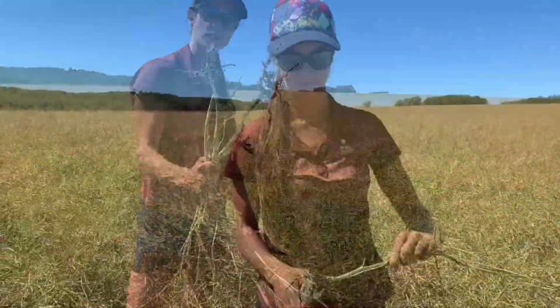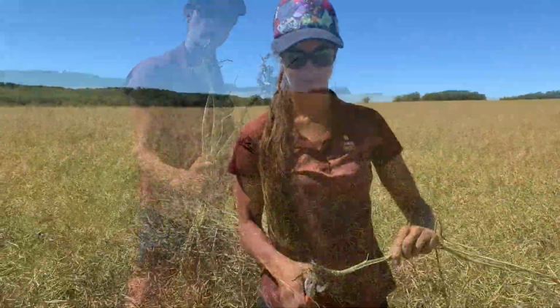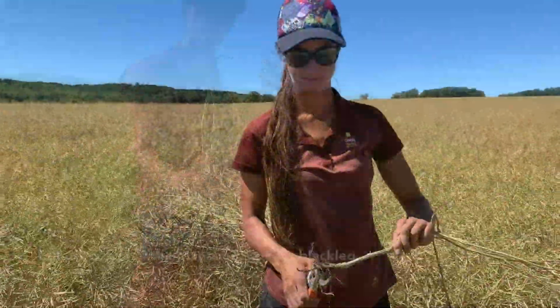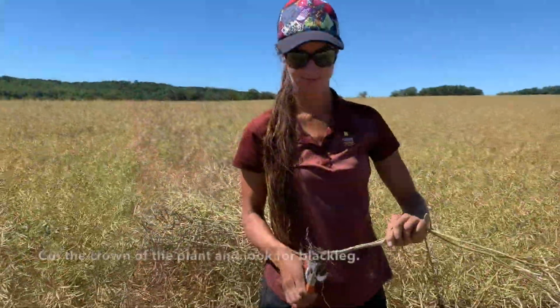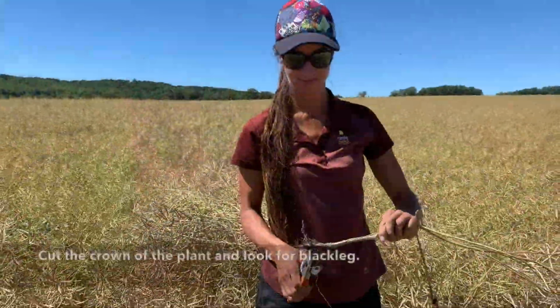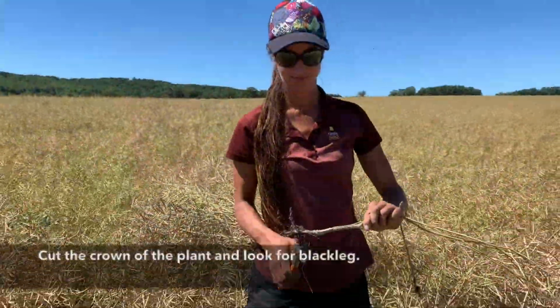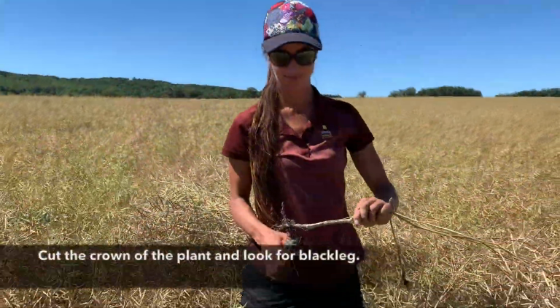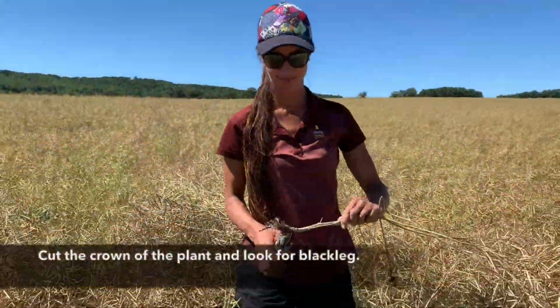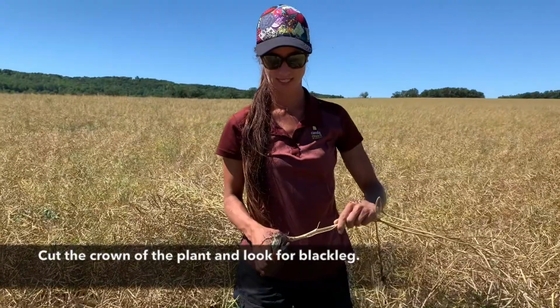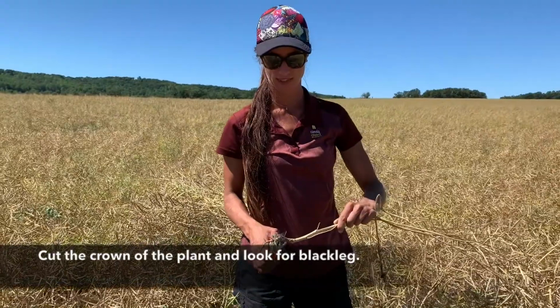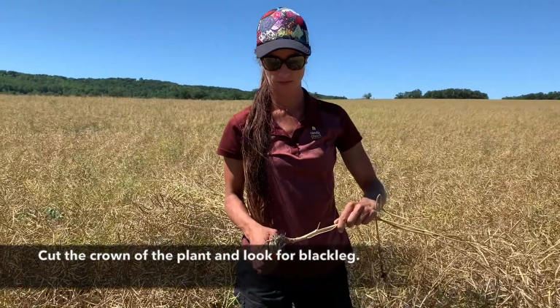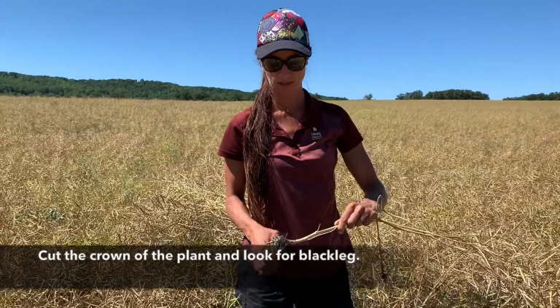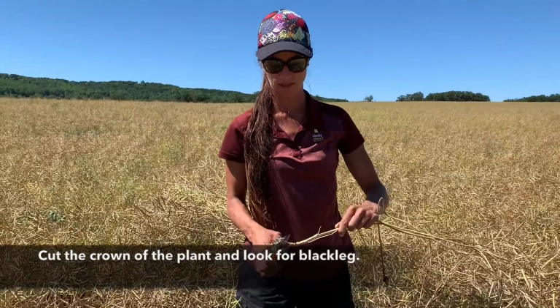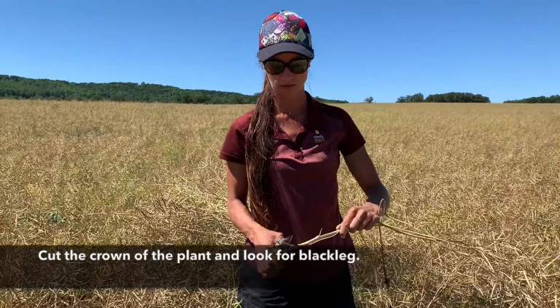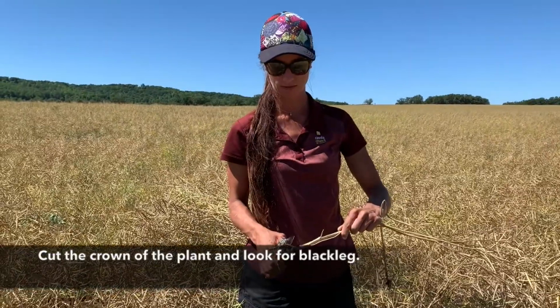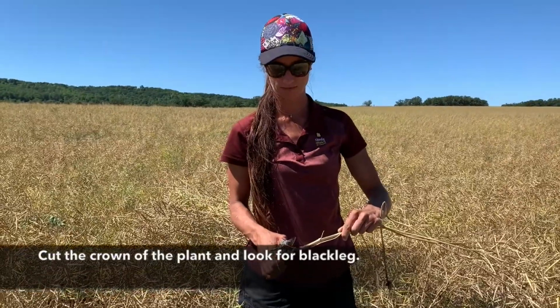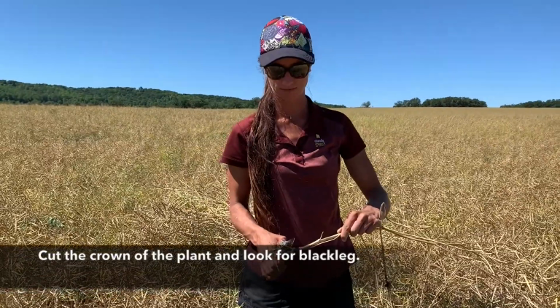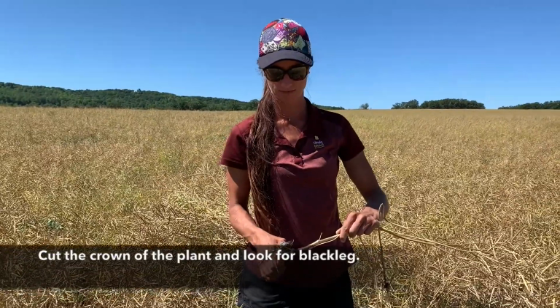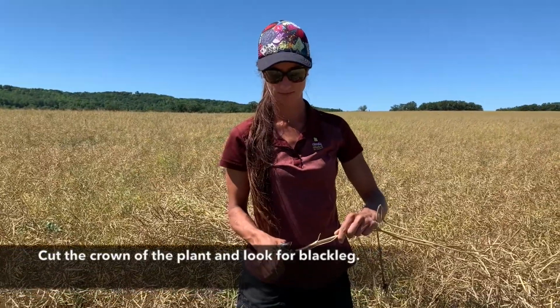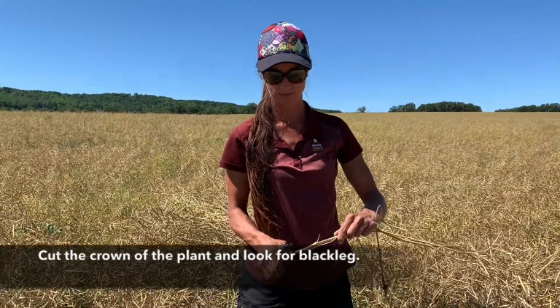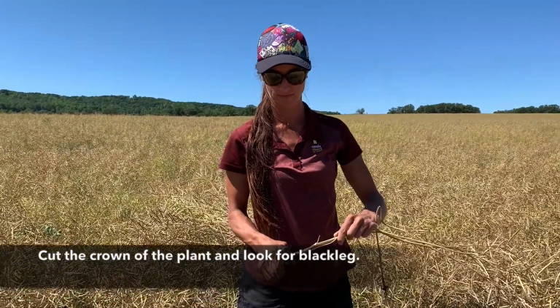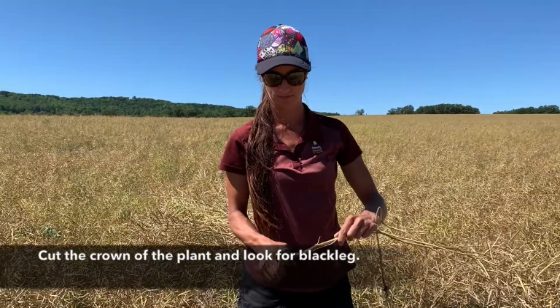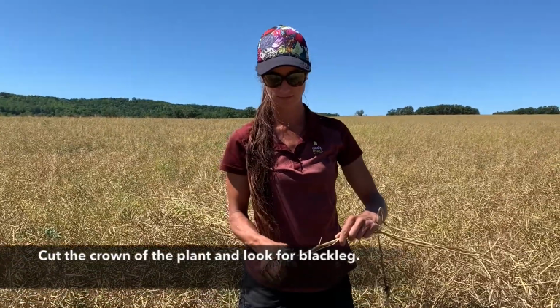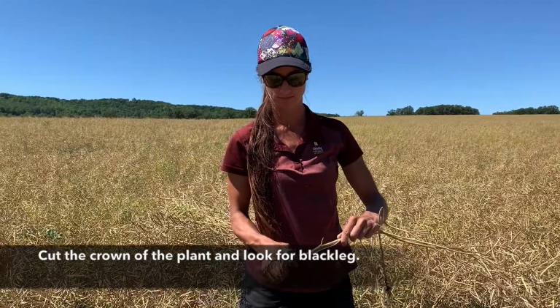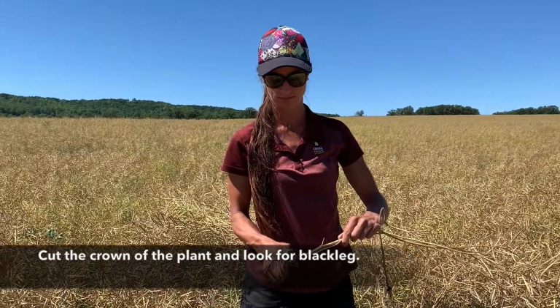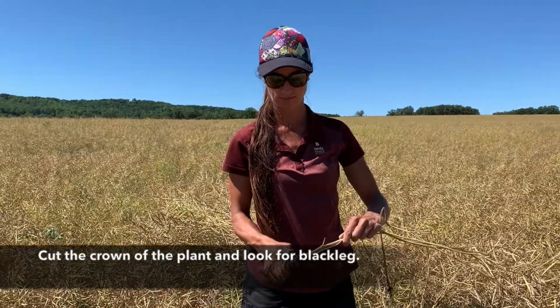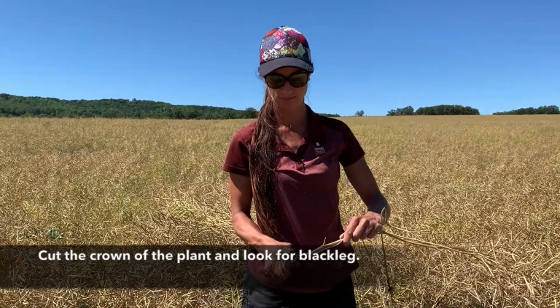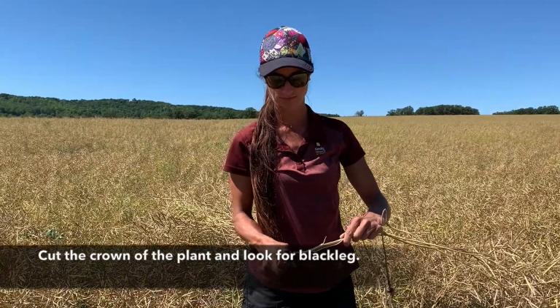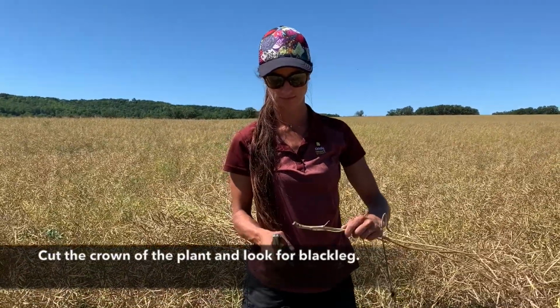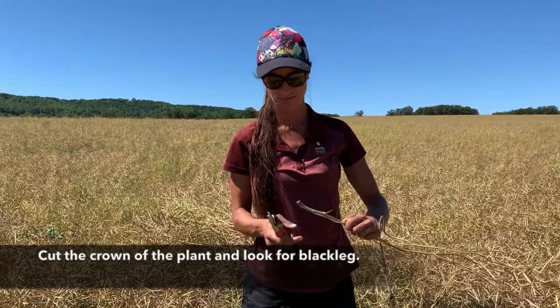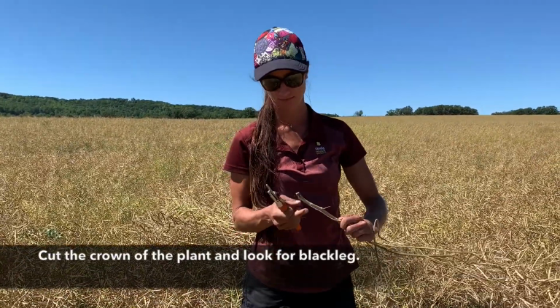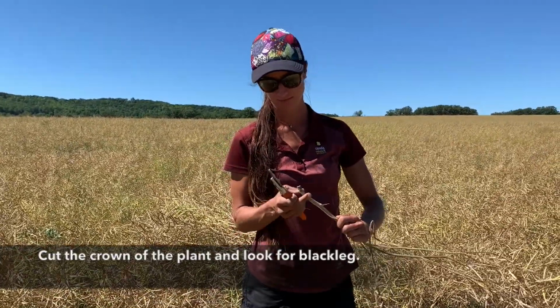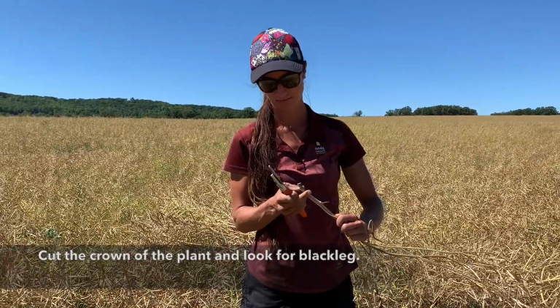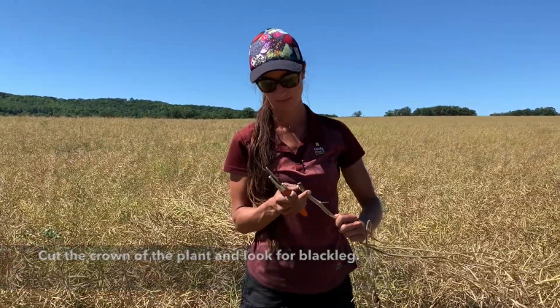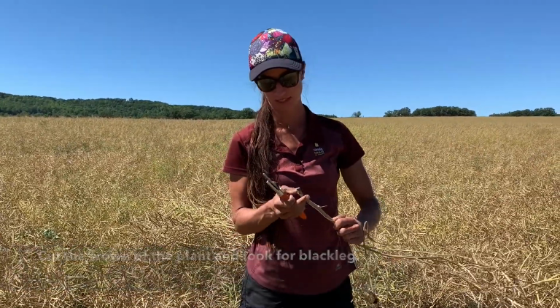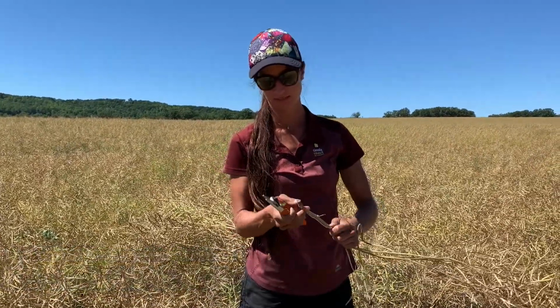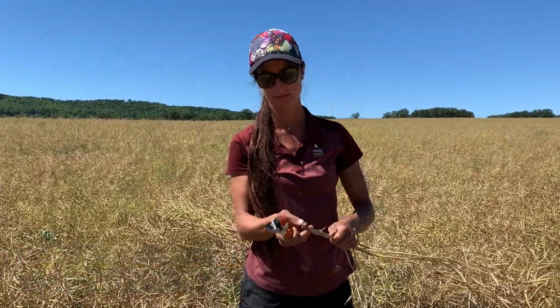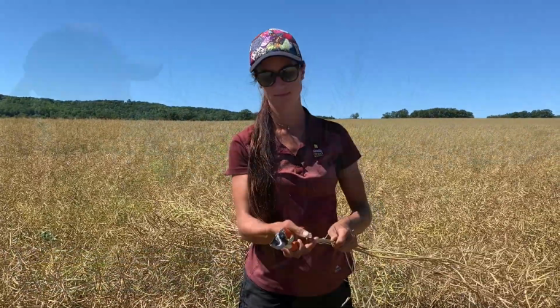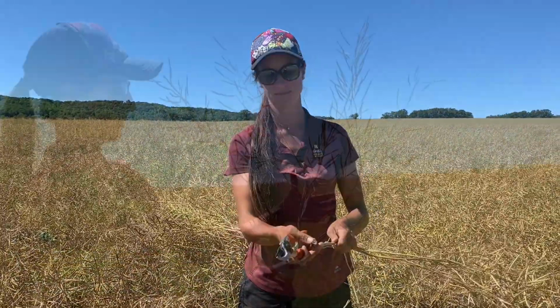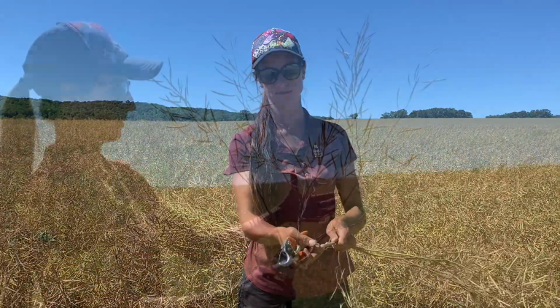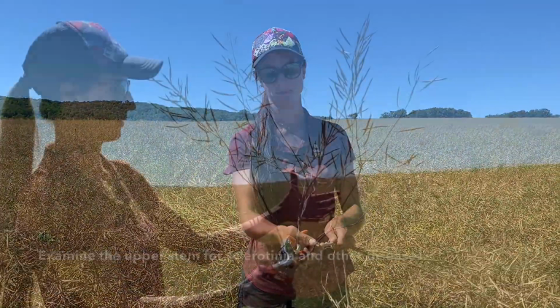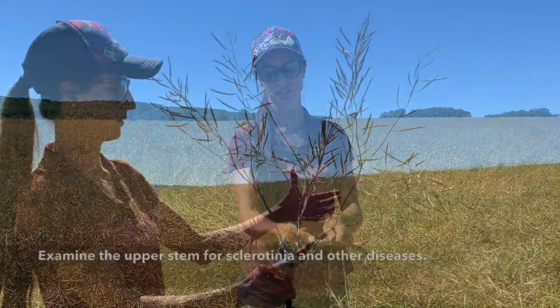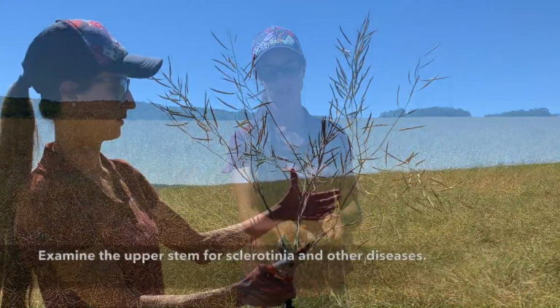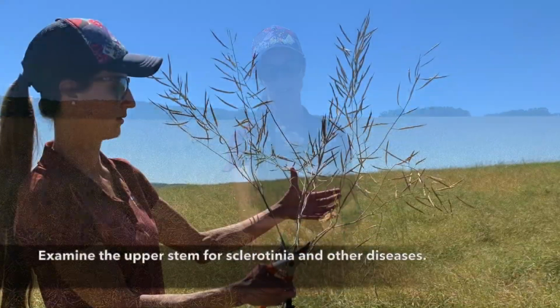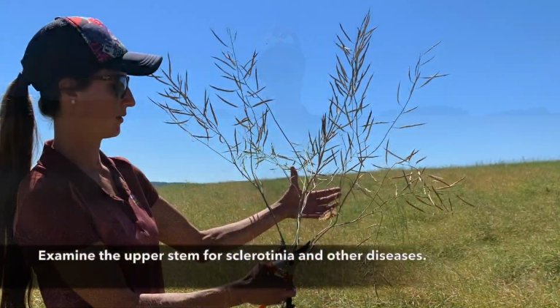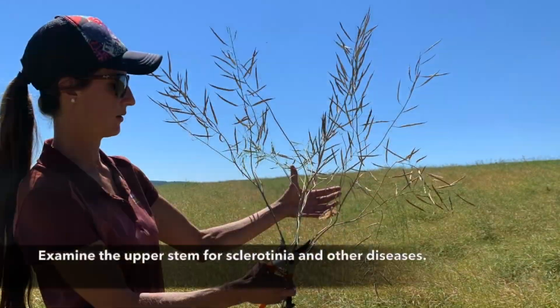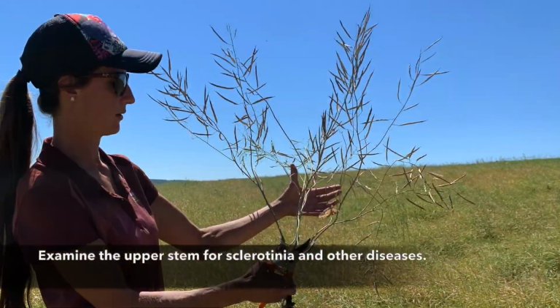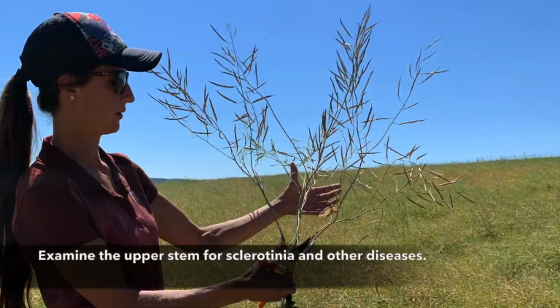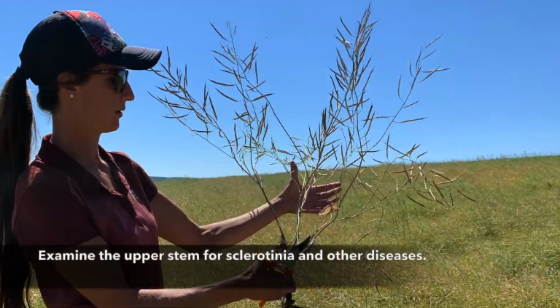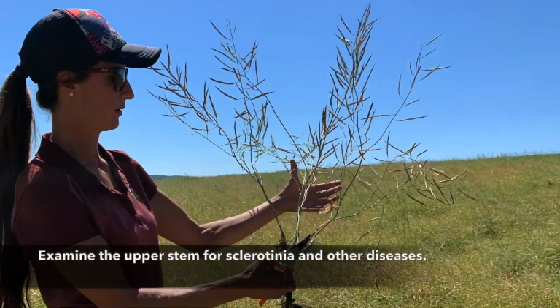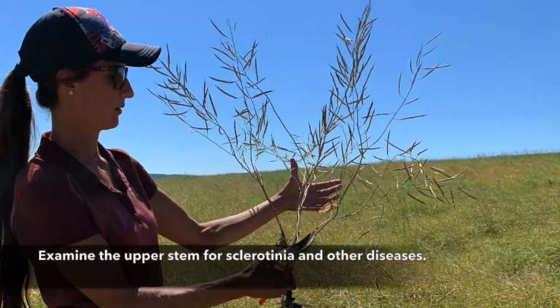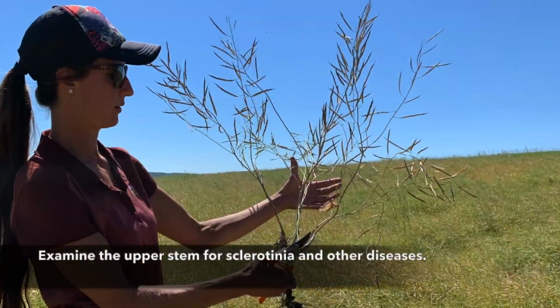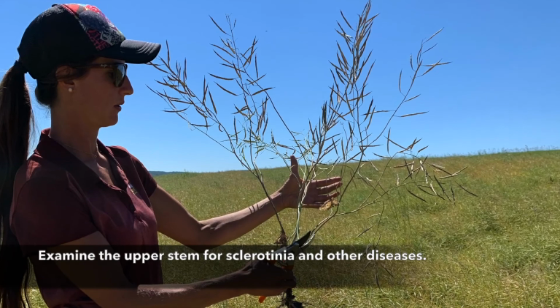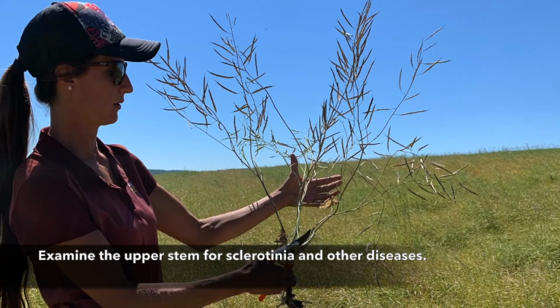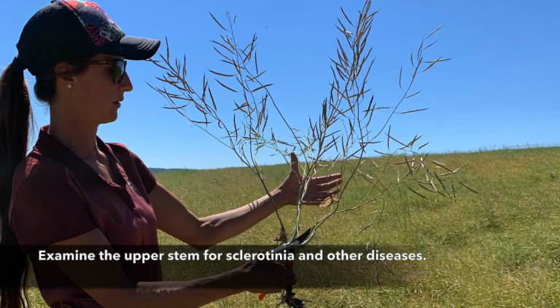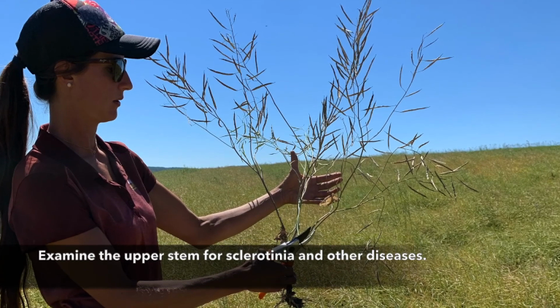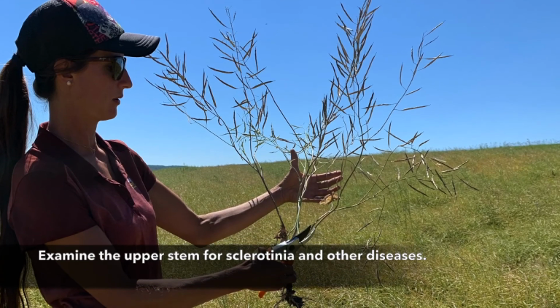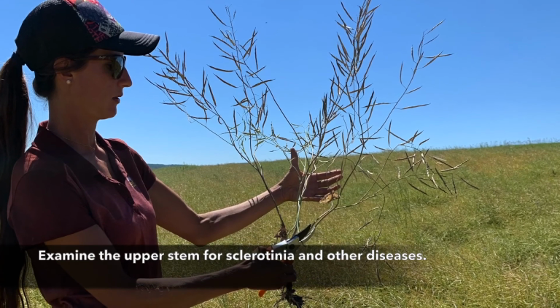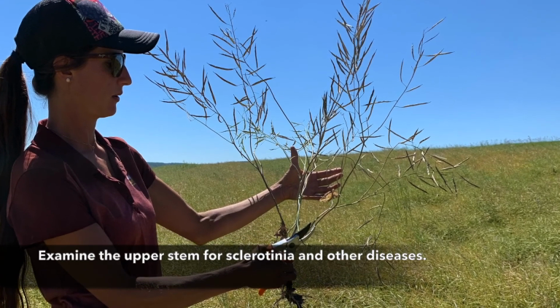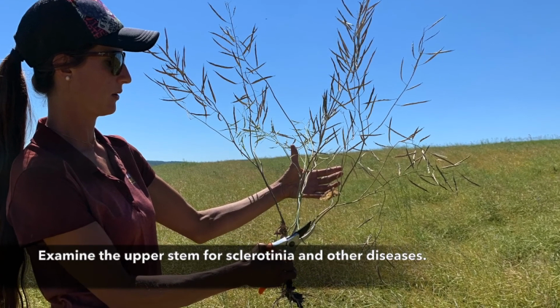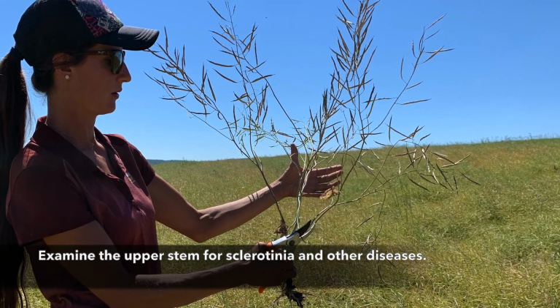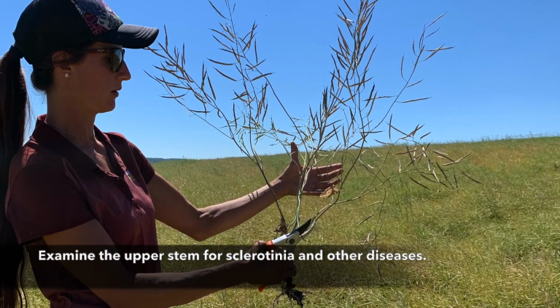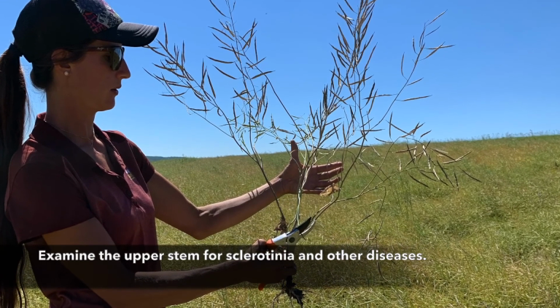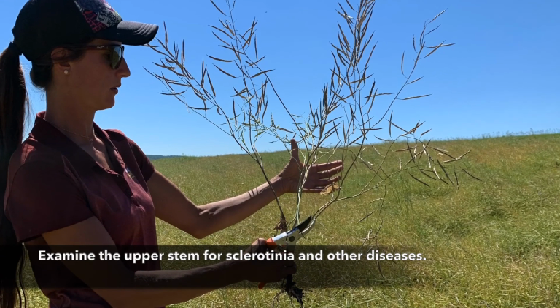Cut the crown of the canola plant looking for blackleg. Examine the upper stem for sclerotinia and other diseases.